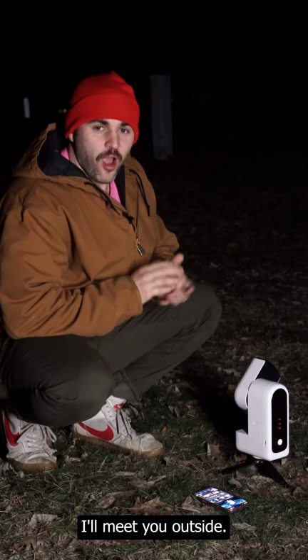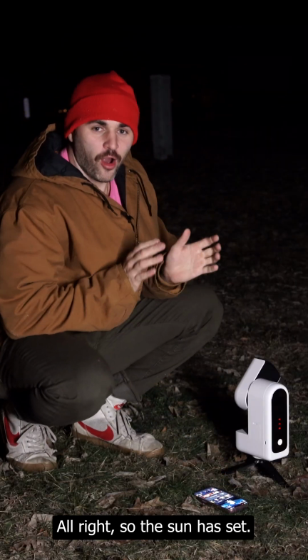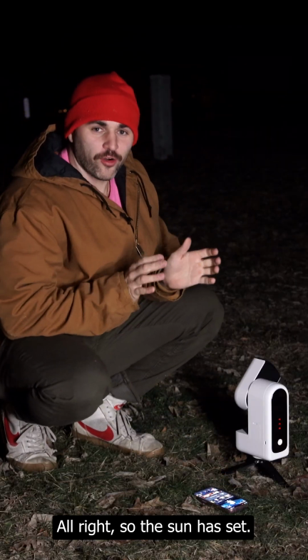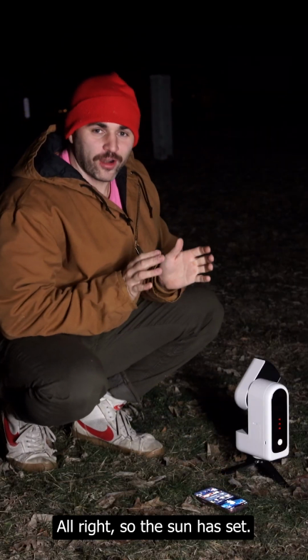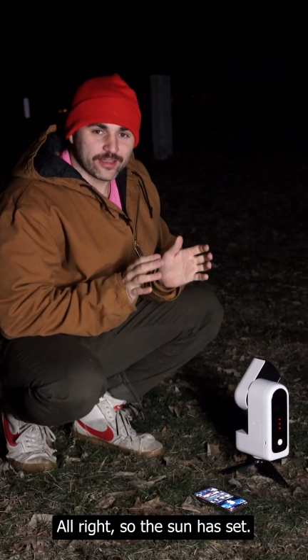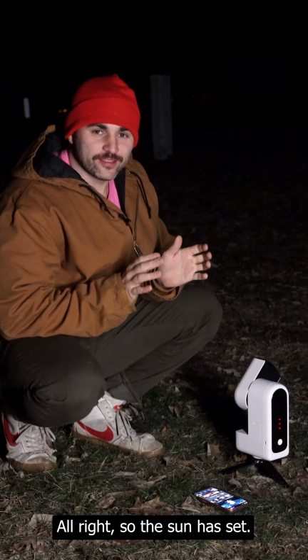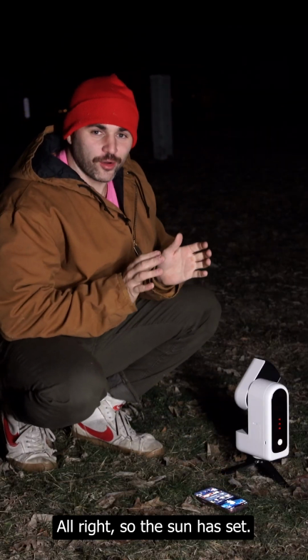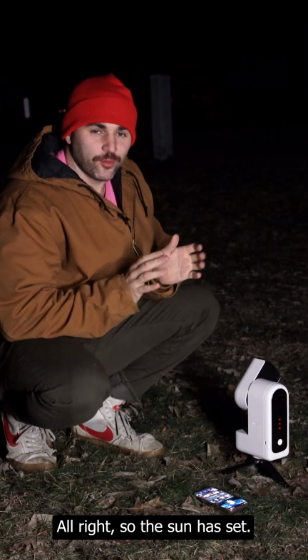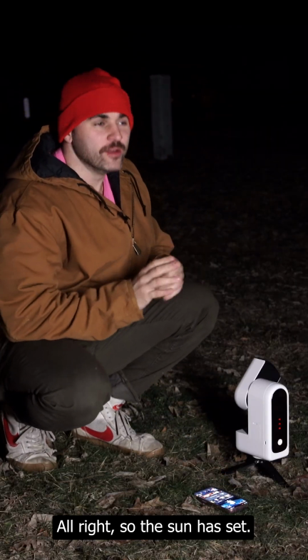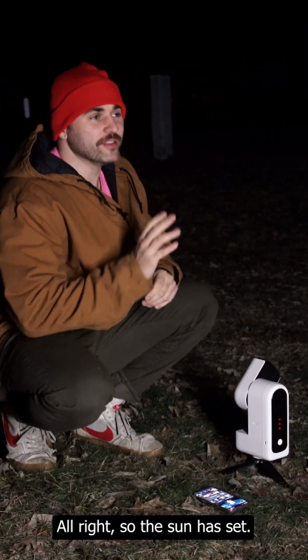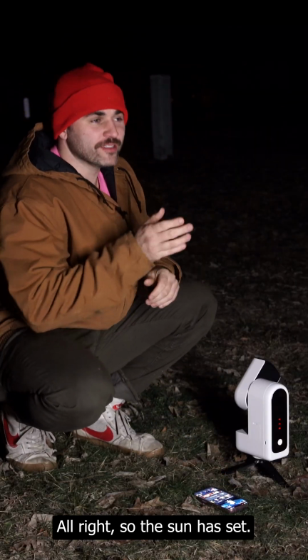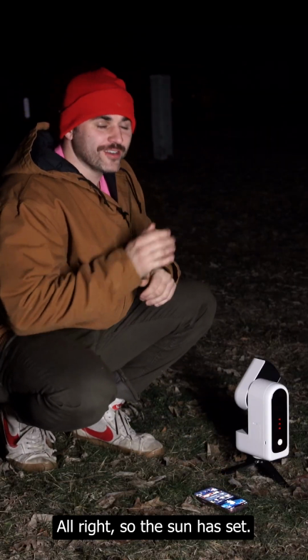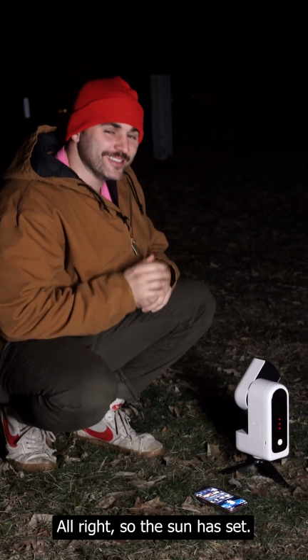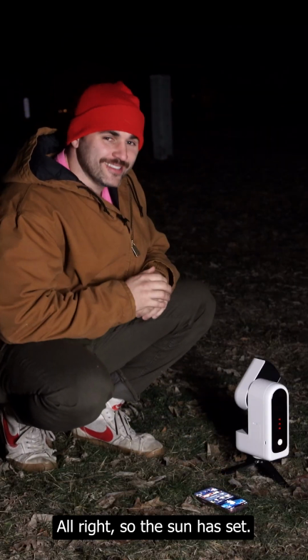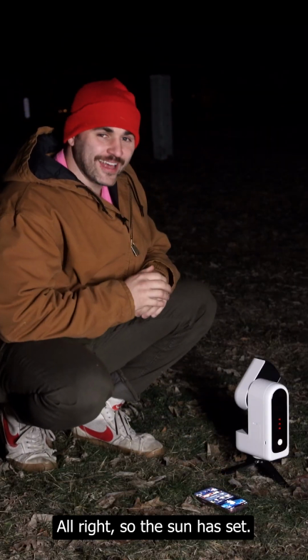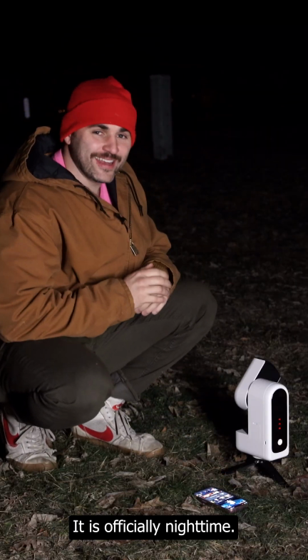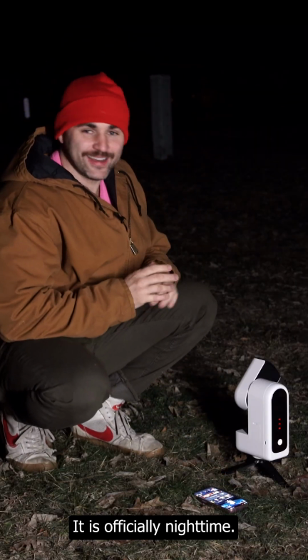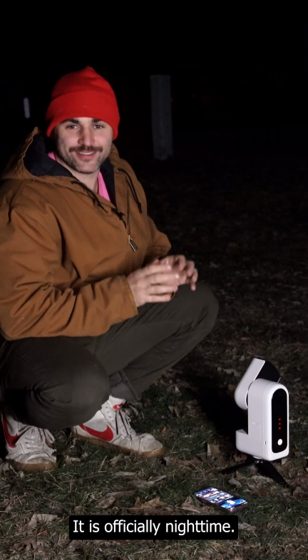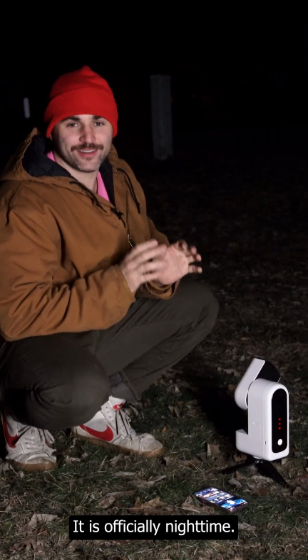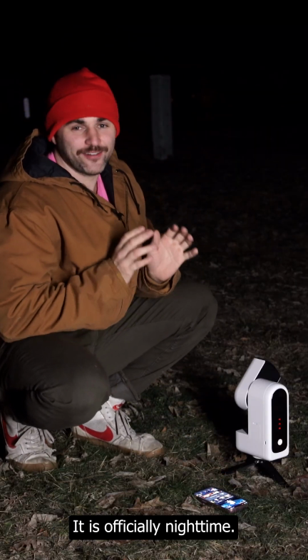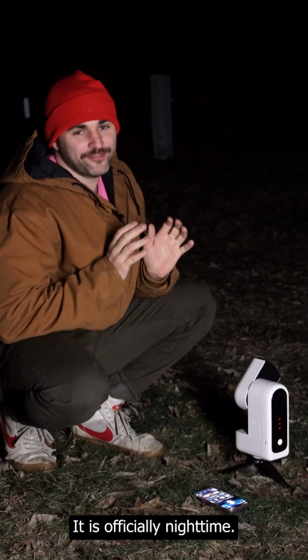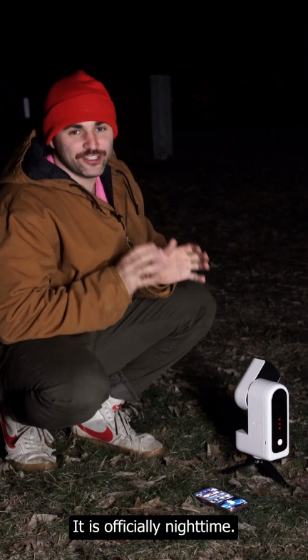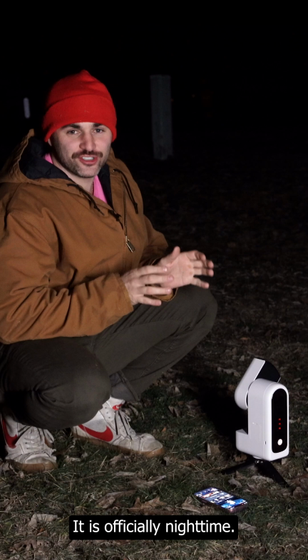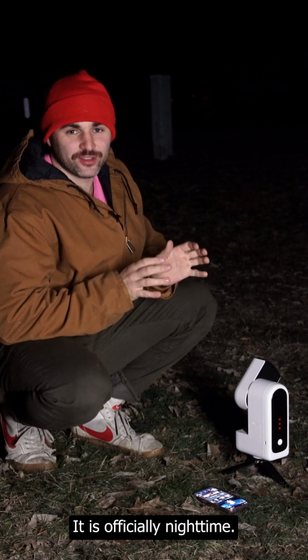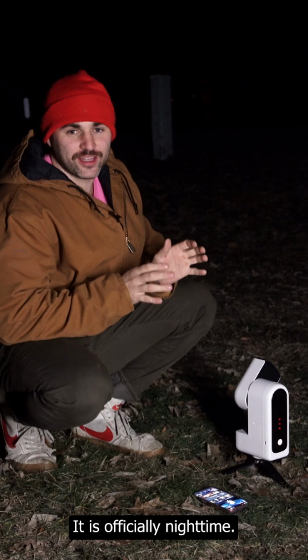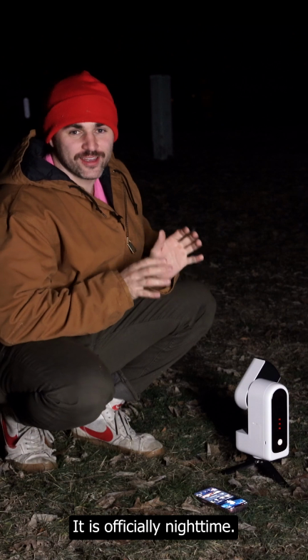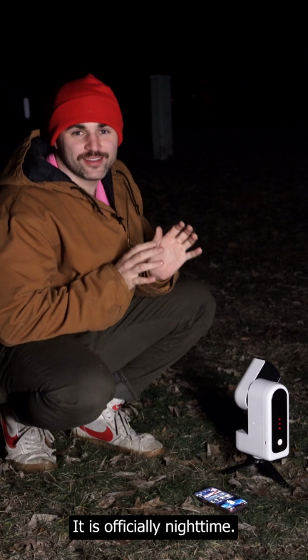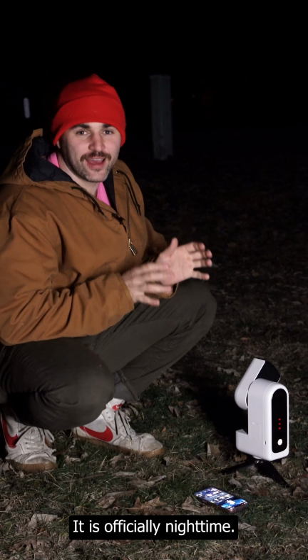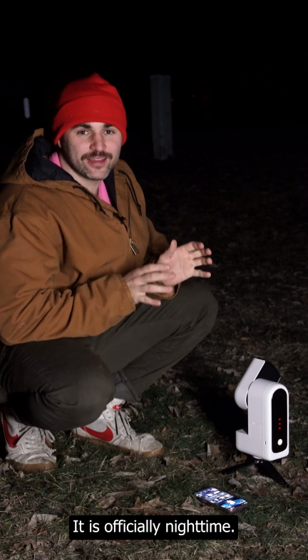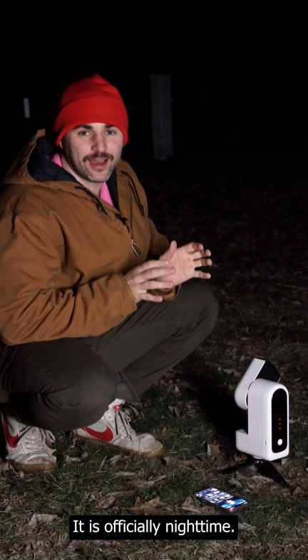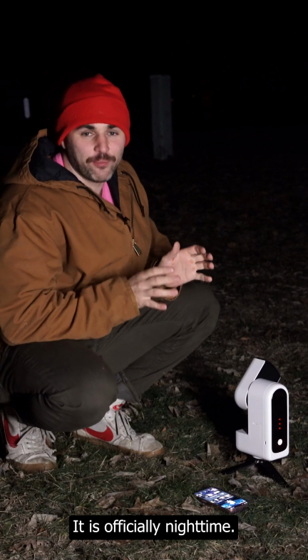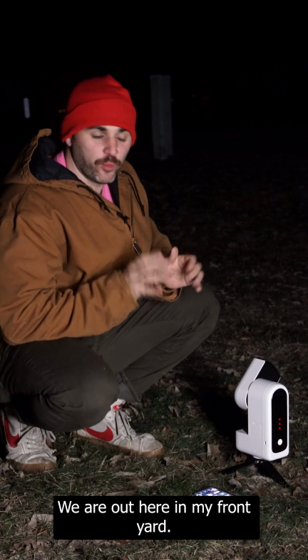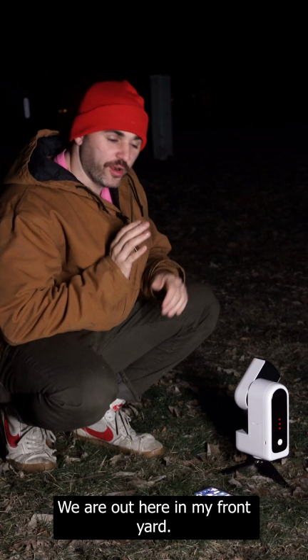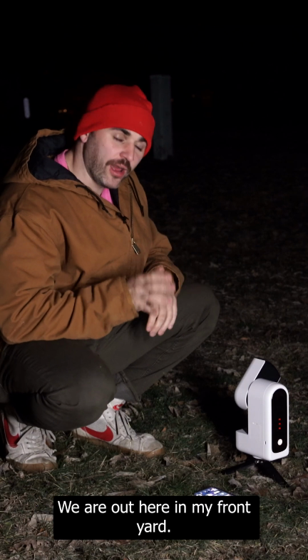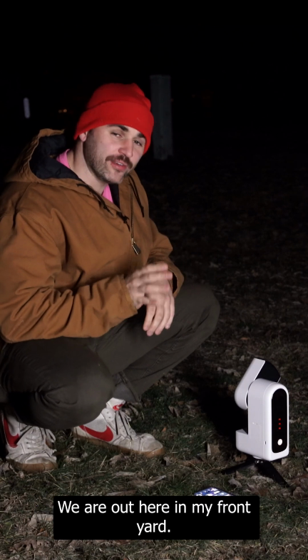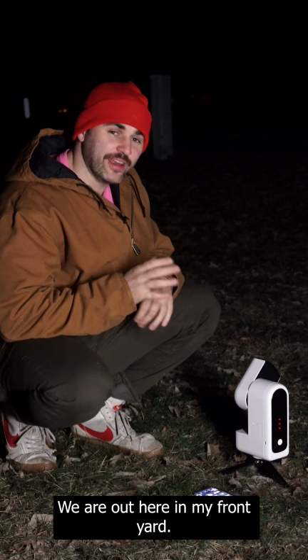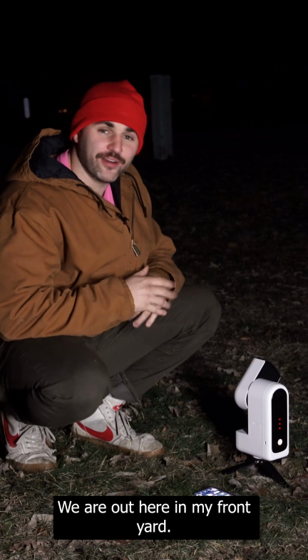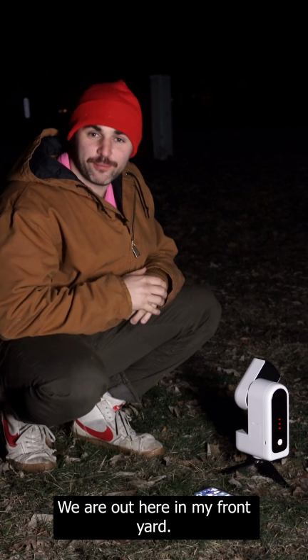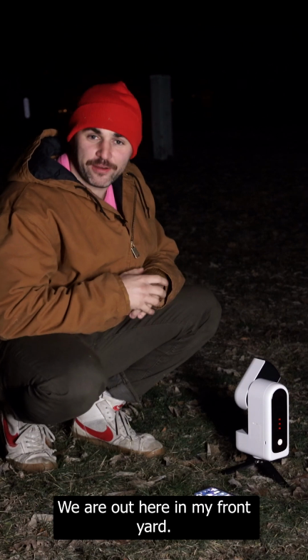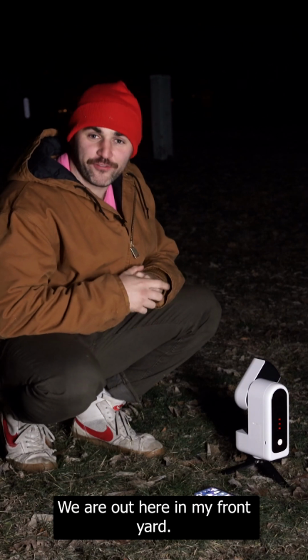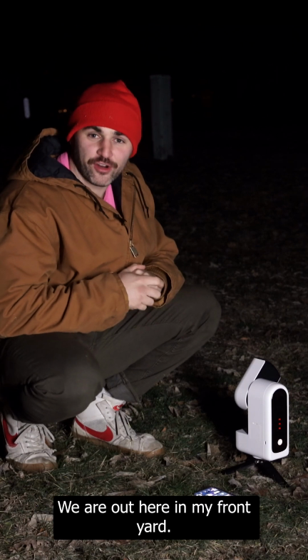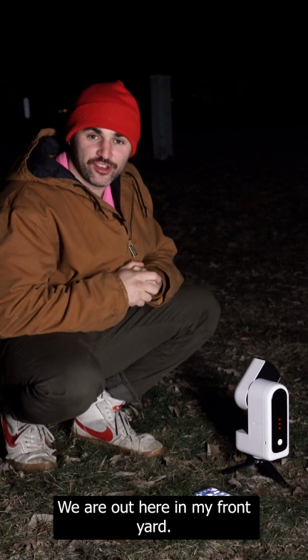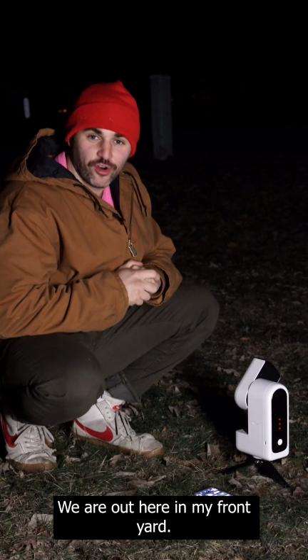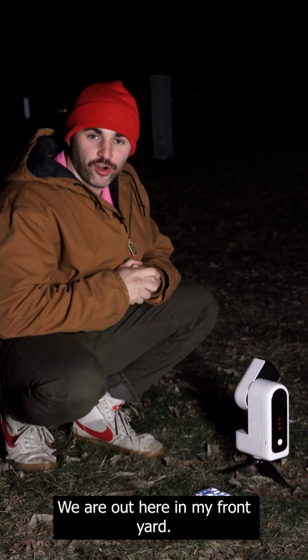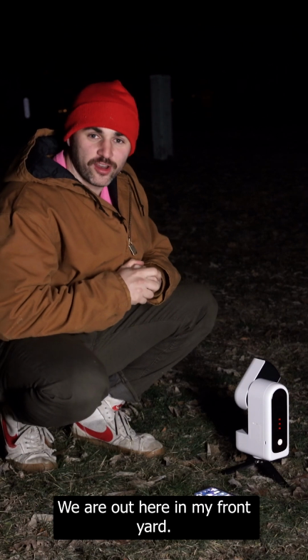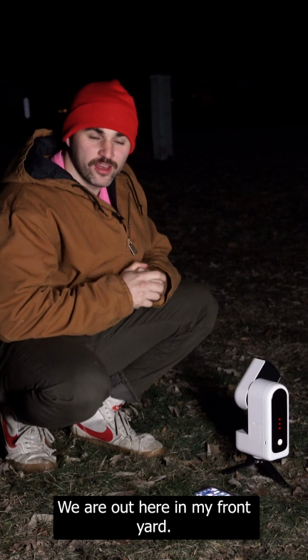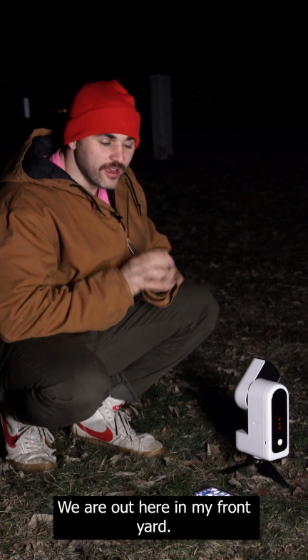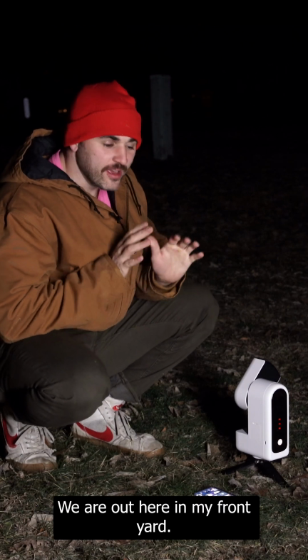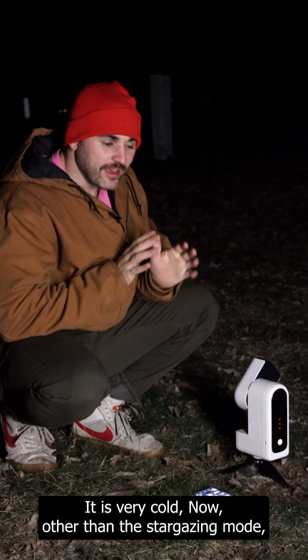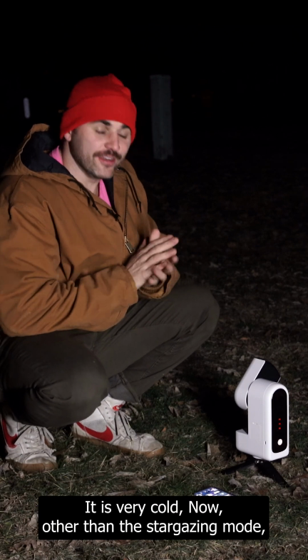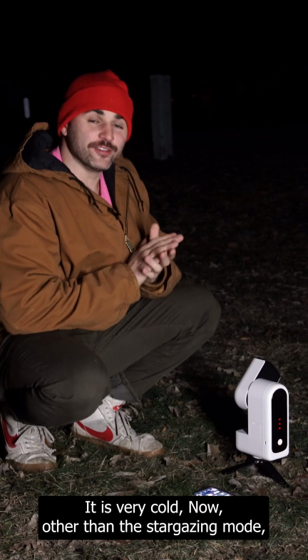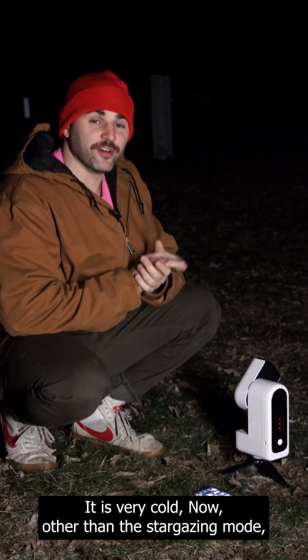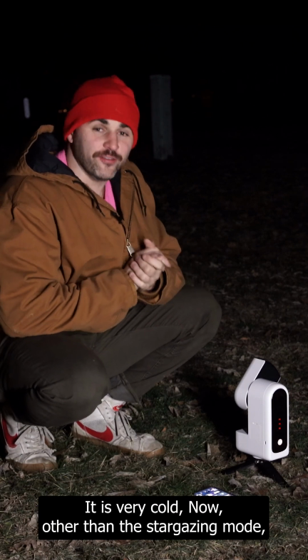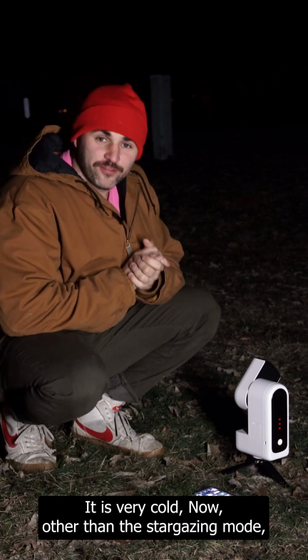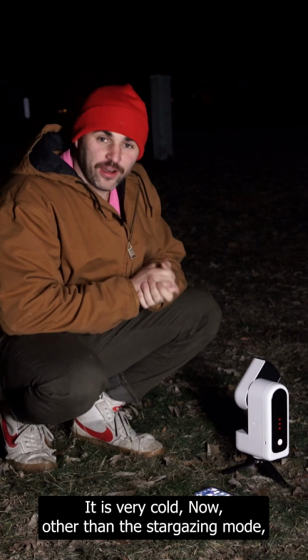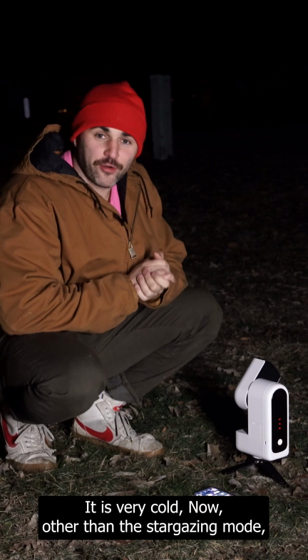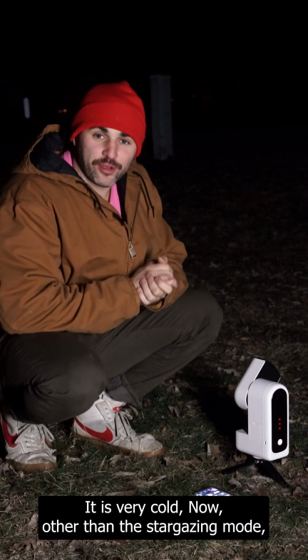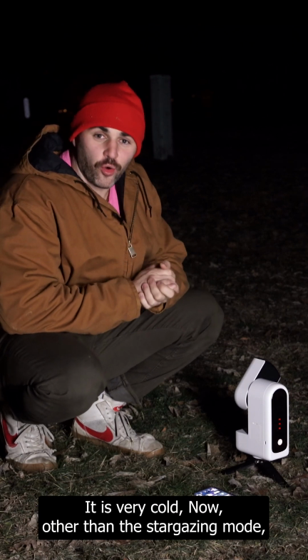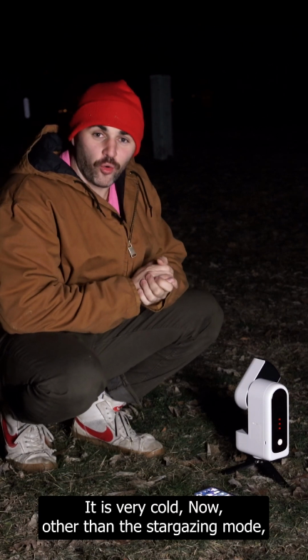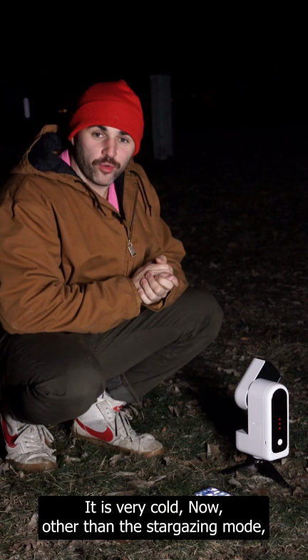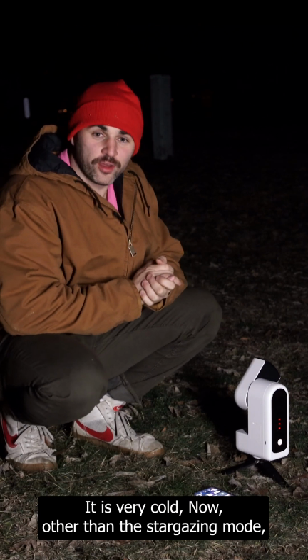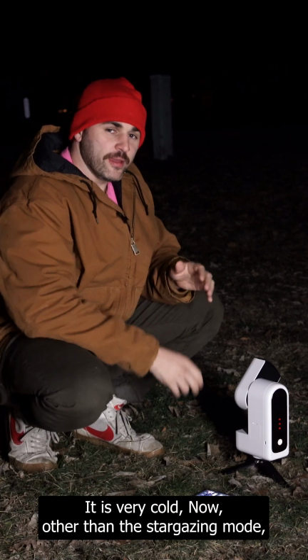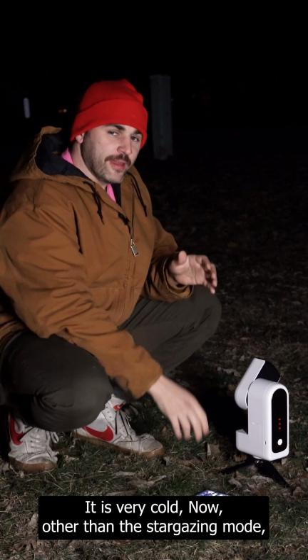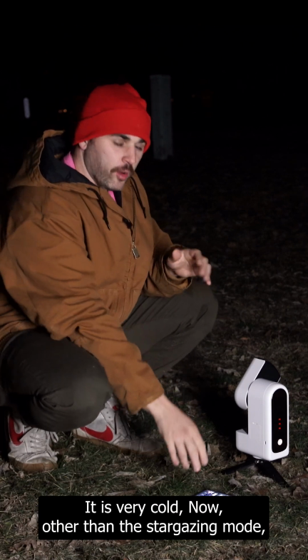Alright, so the sun has set. It is officially nighttime. We're out here in my front yard. It is very cold.